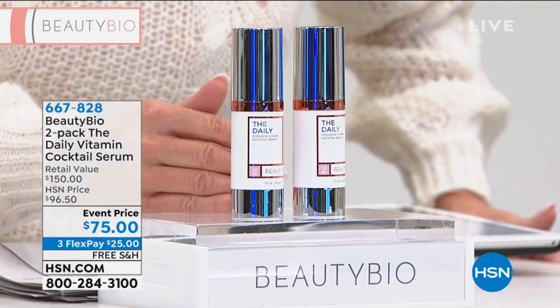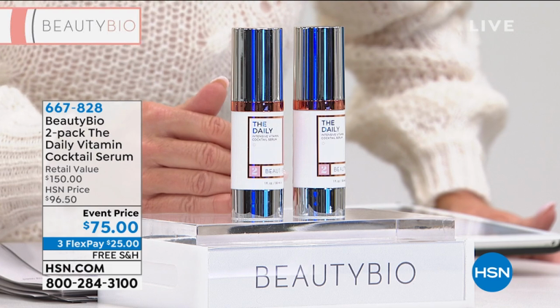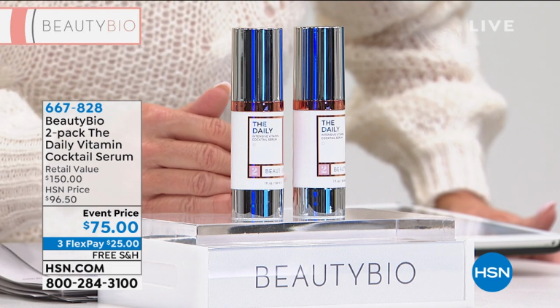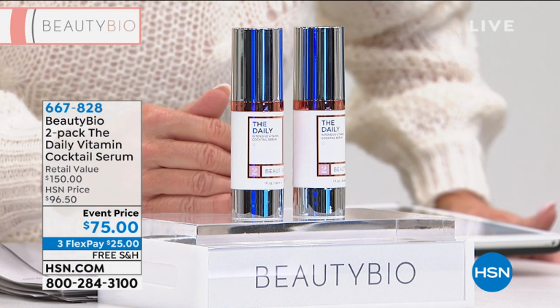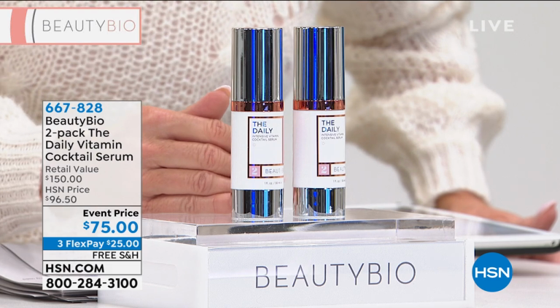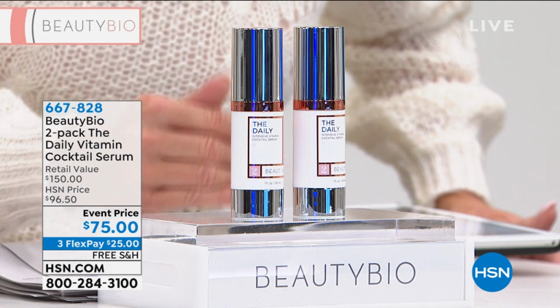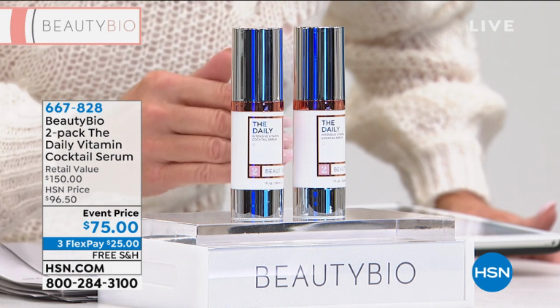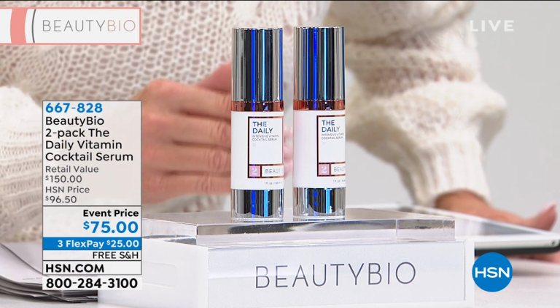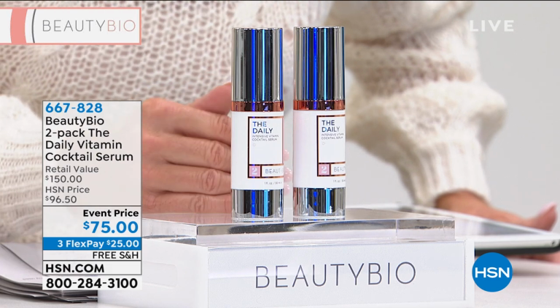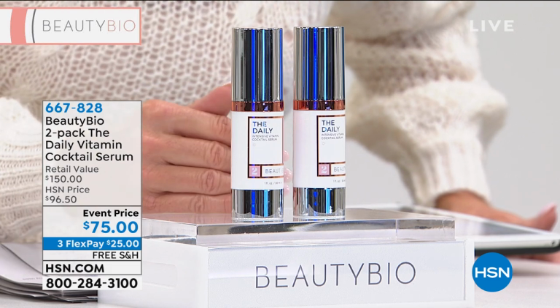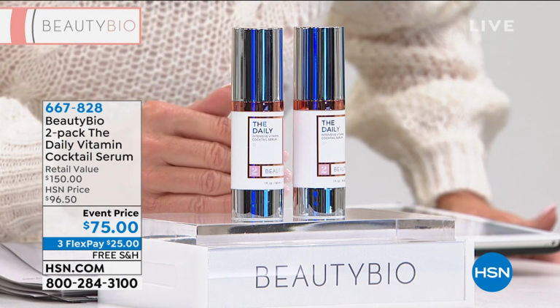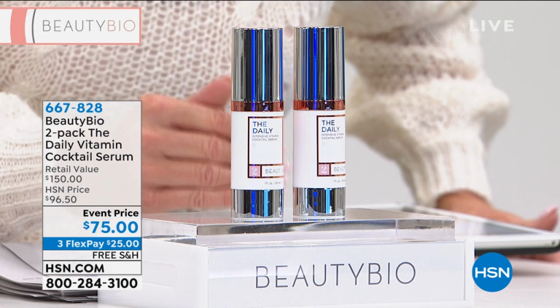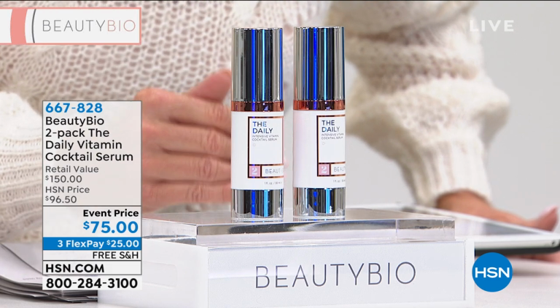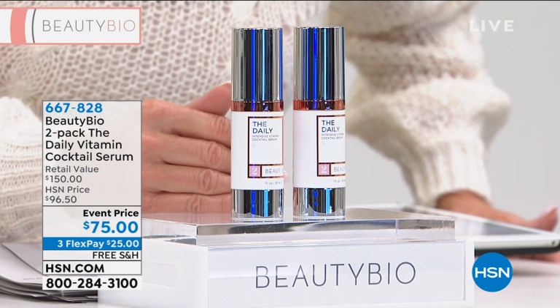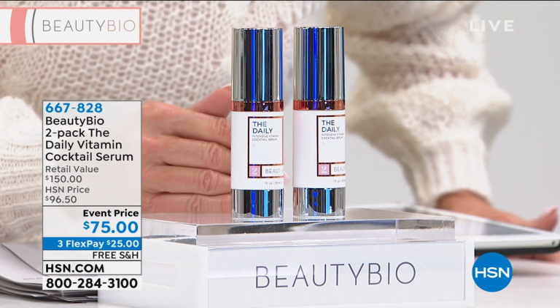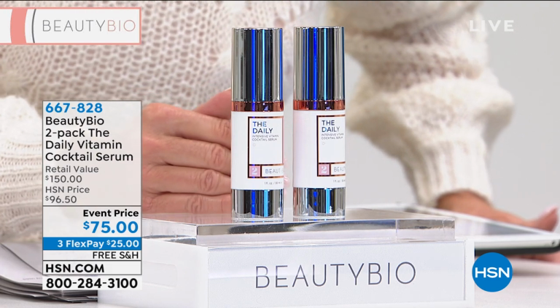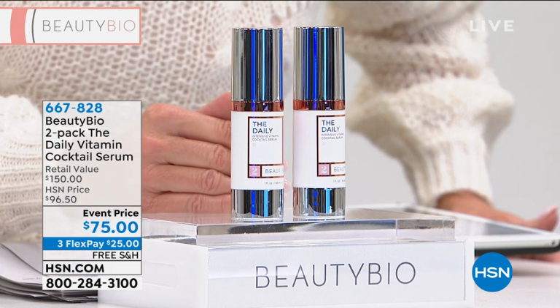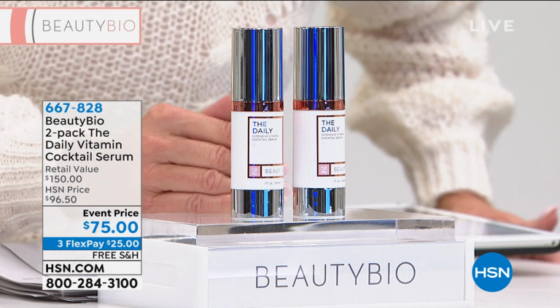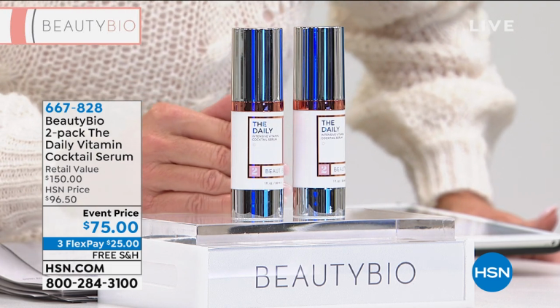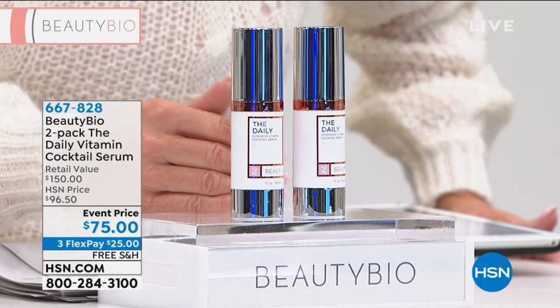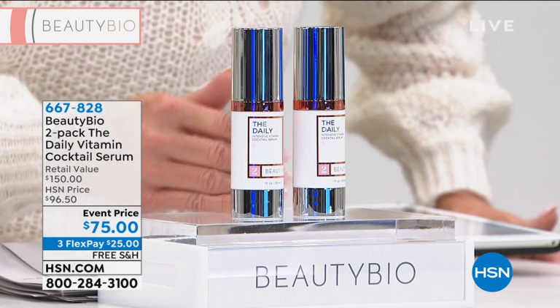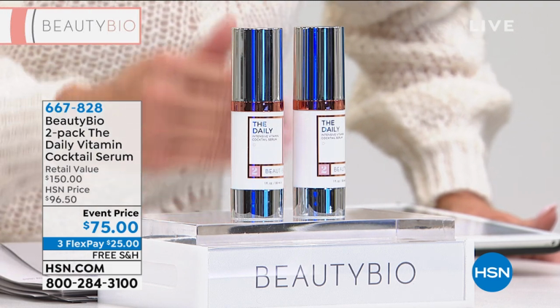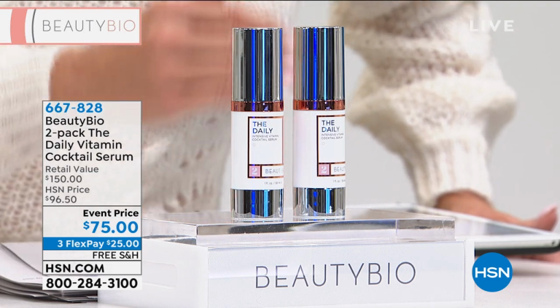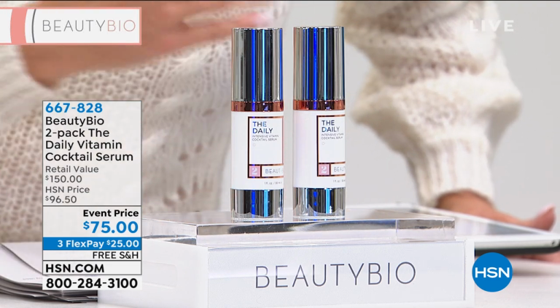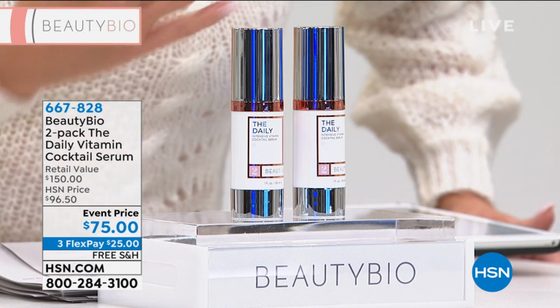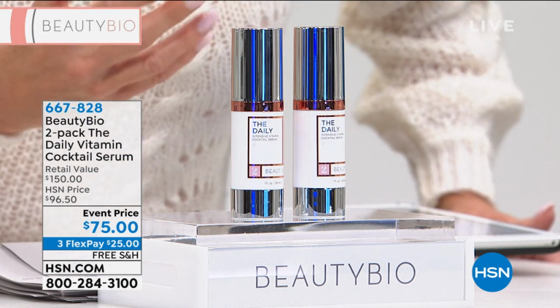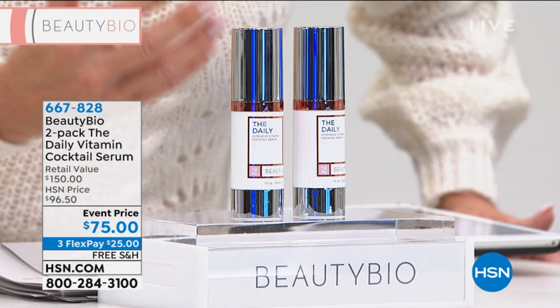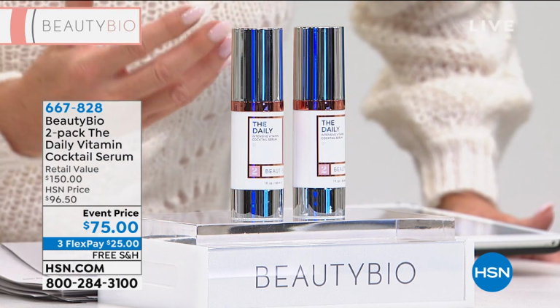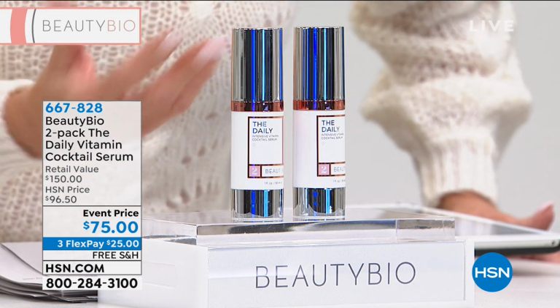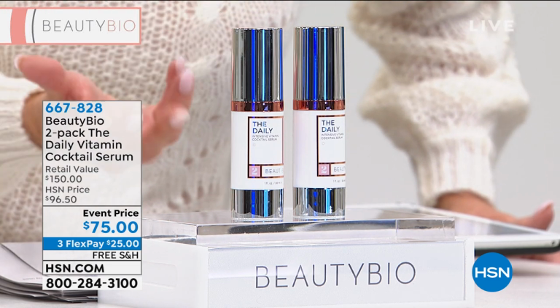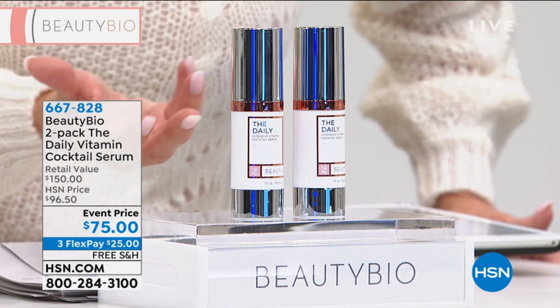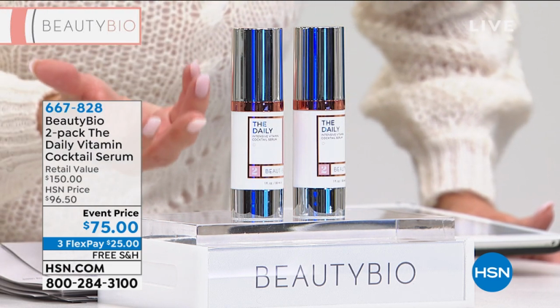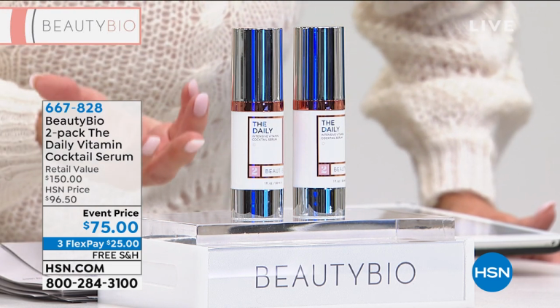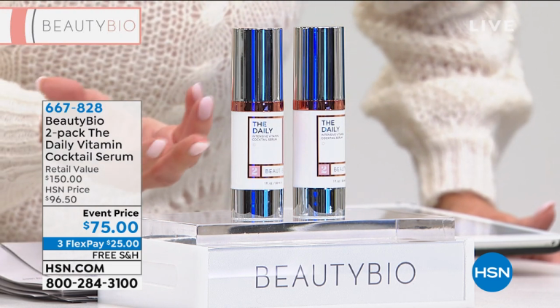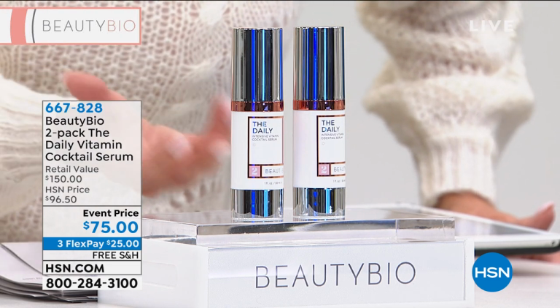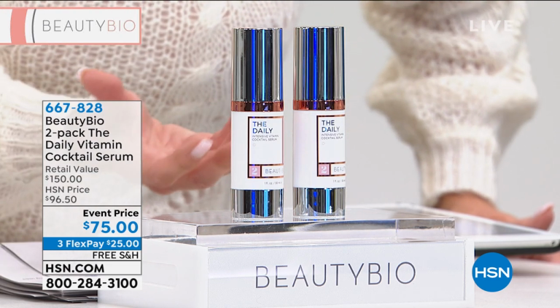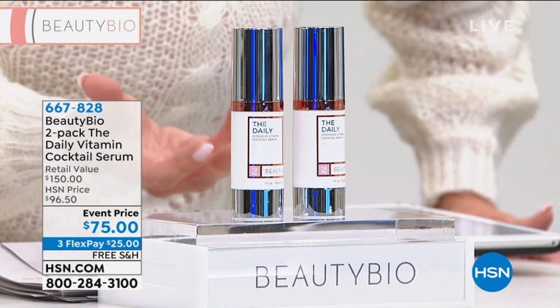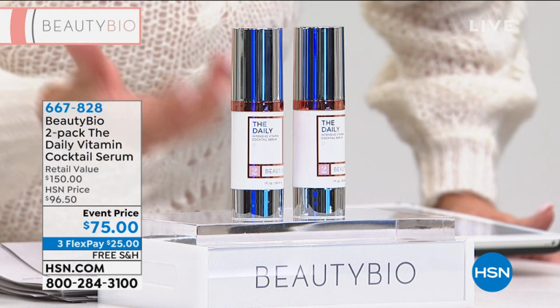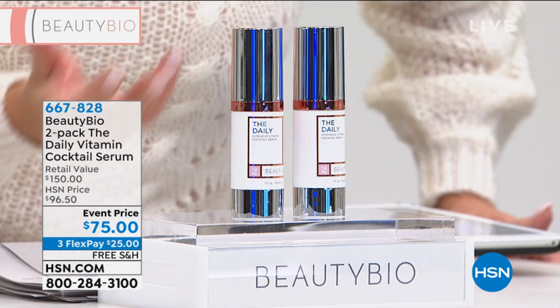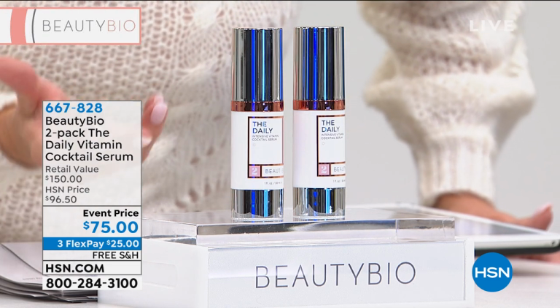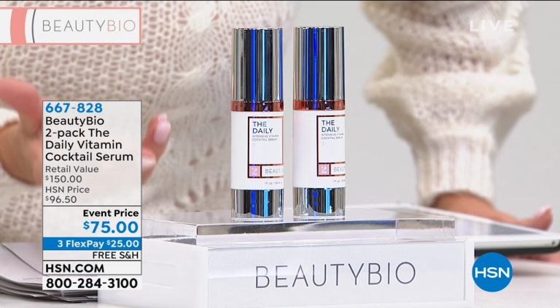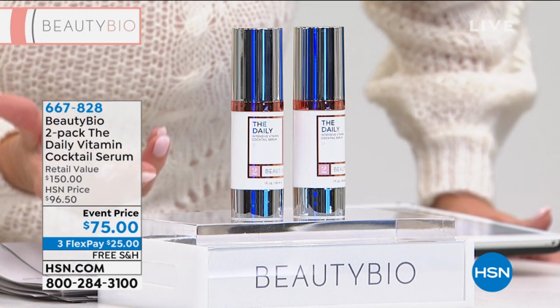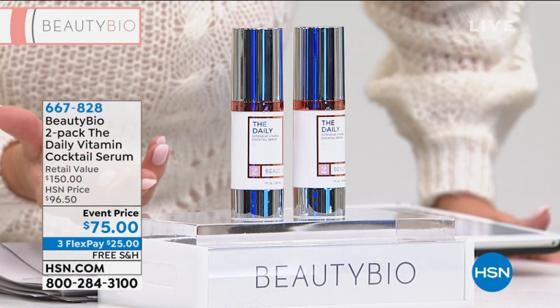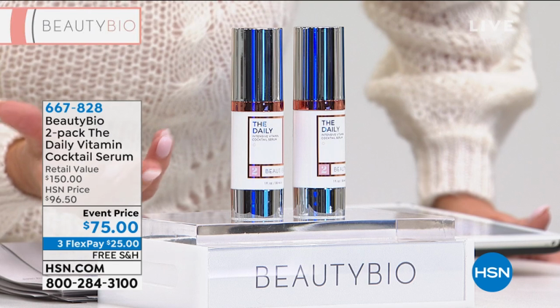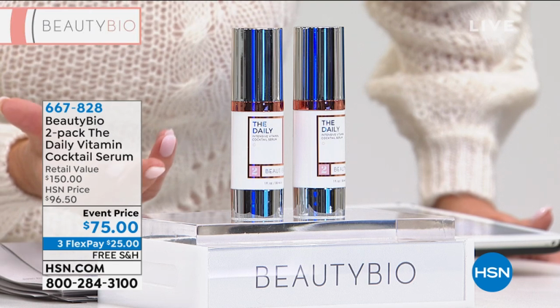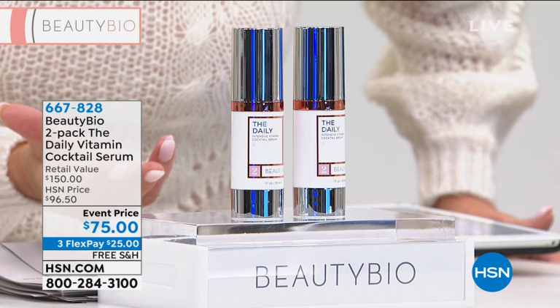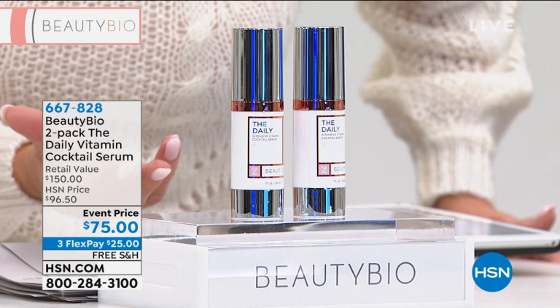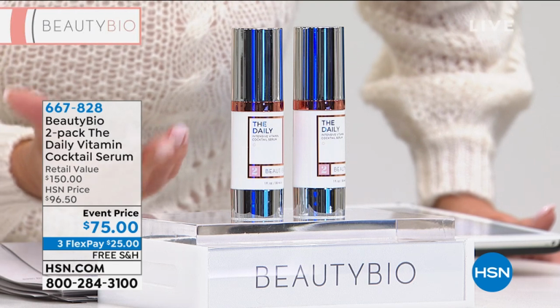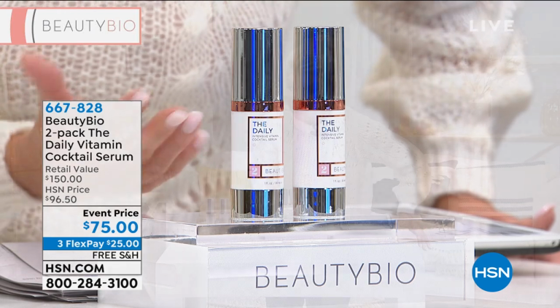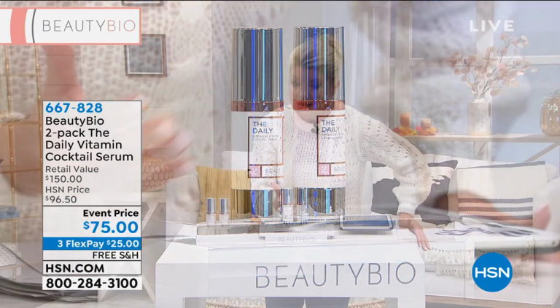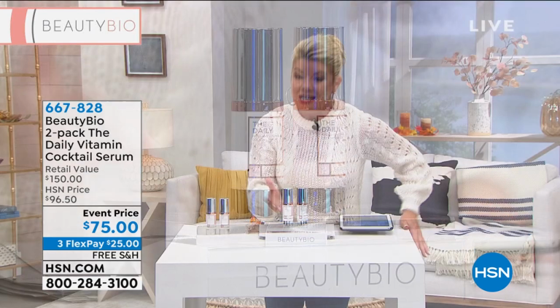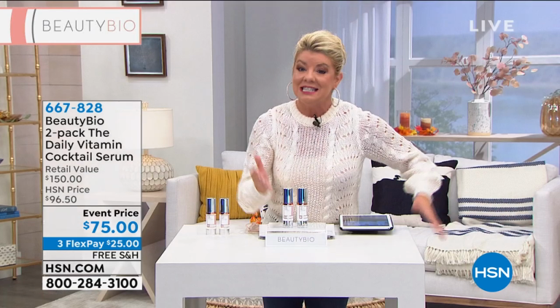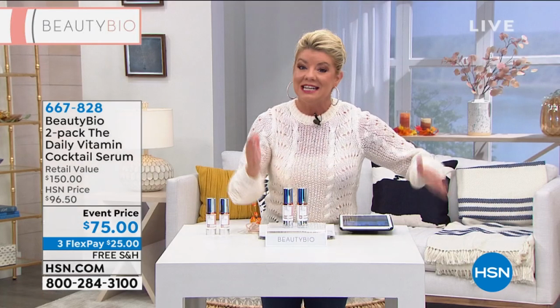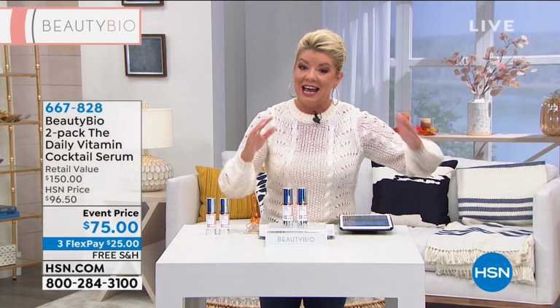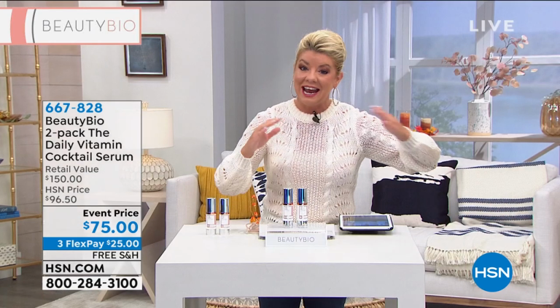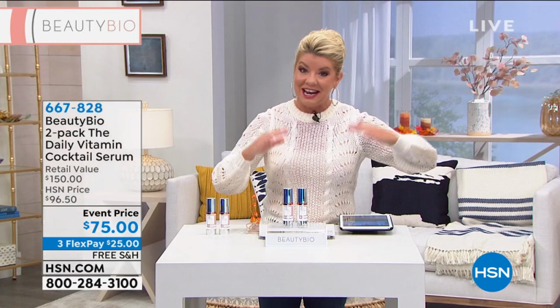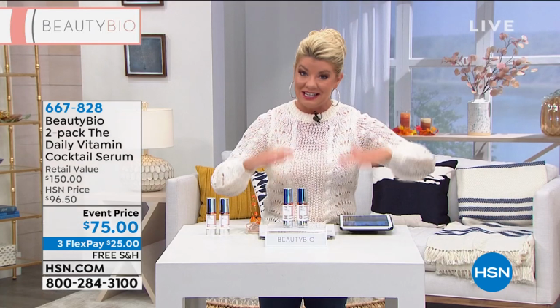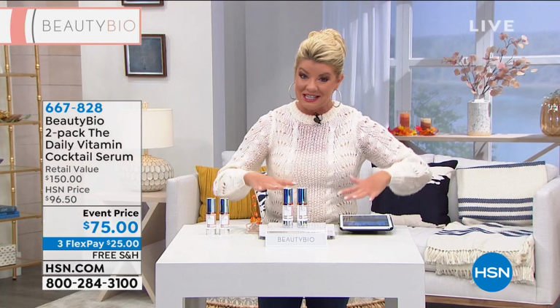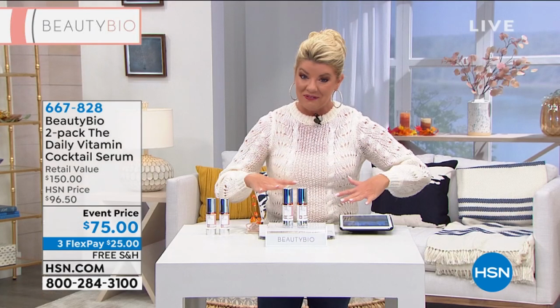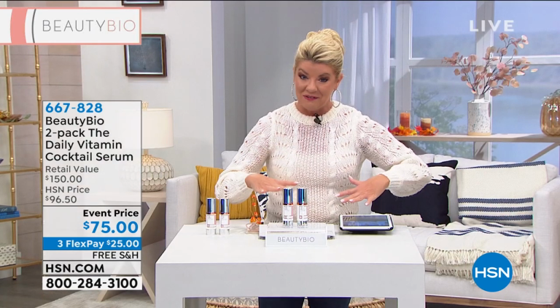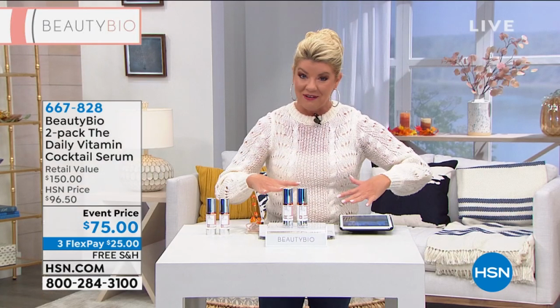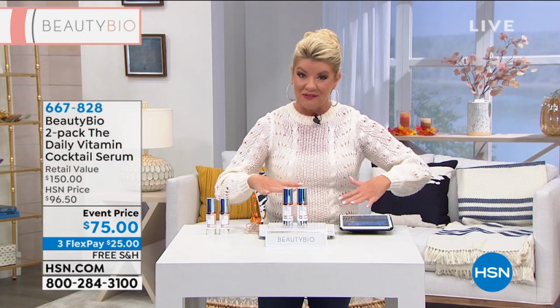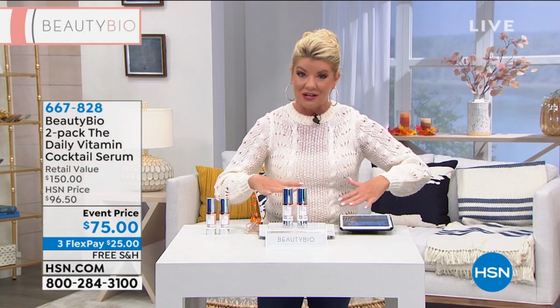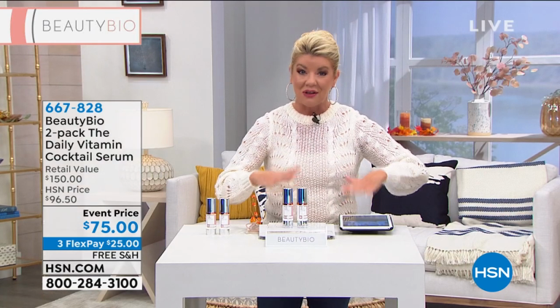Normally this would be $150. The HSN special price is typically $96. Today it's $75.